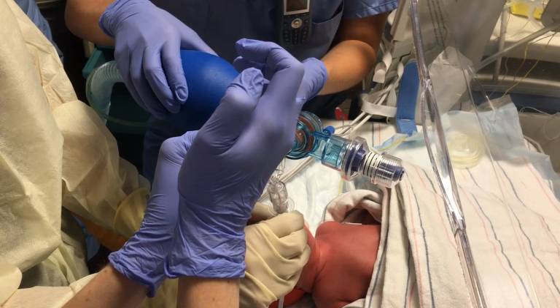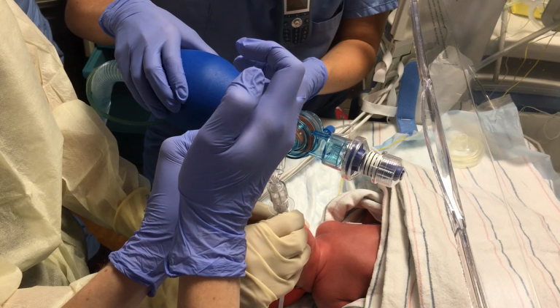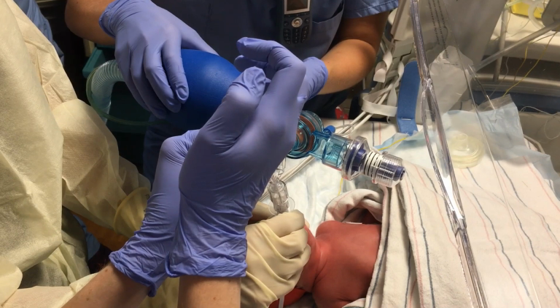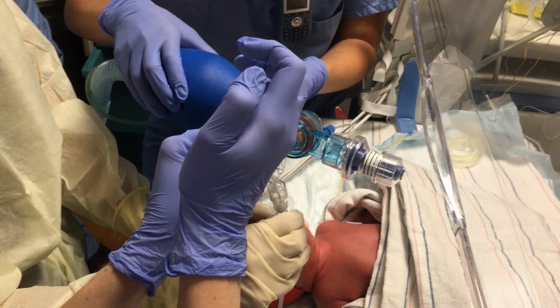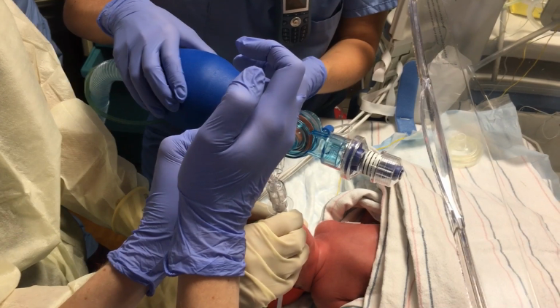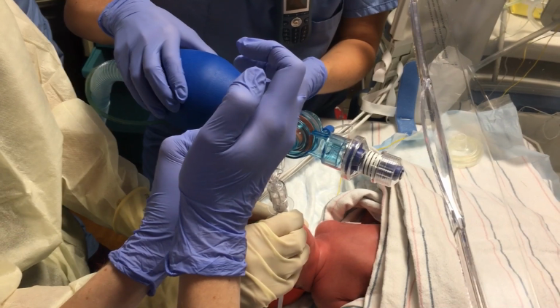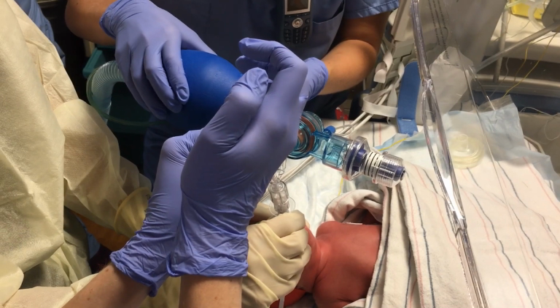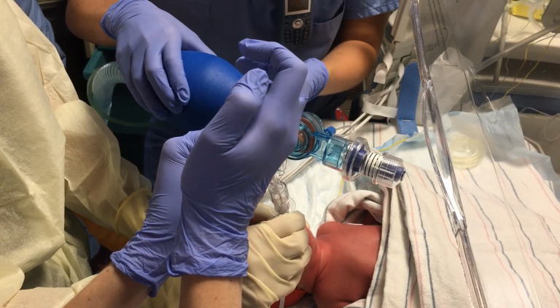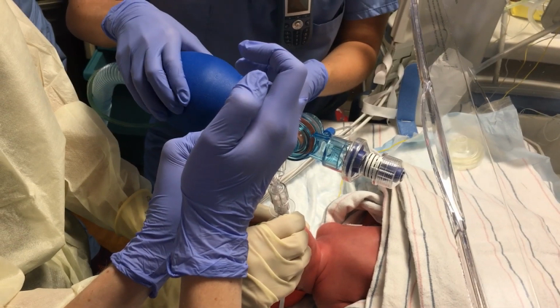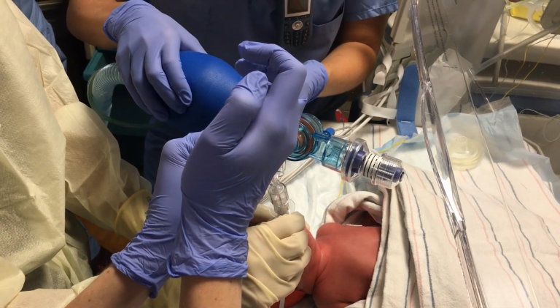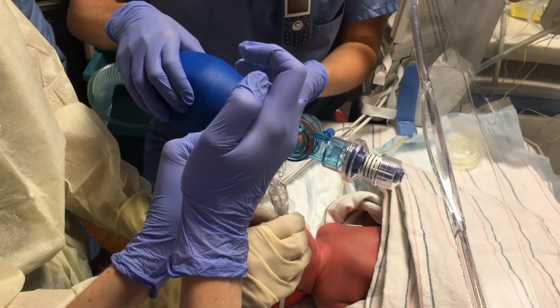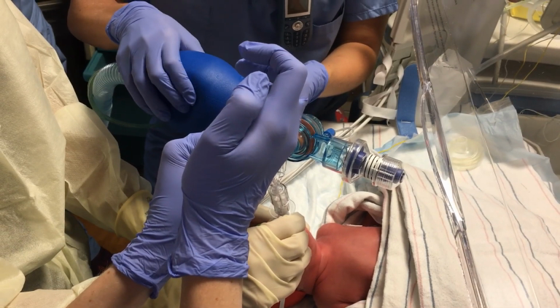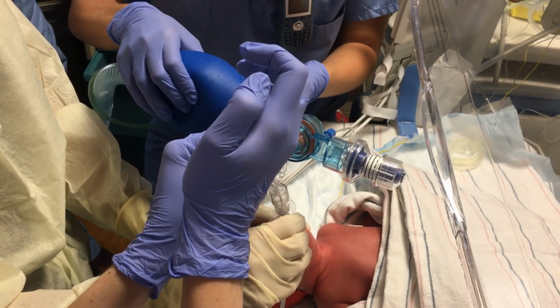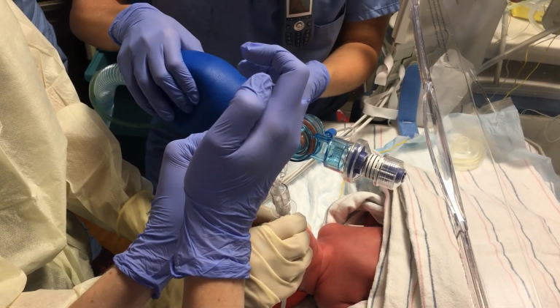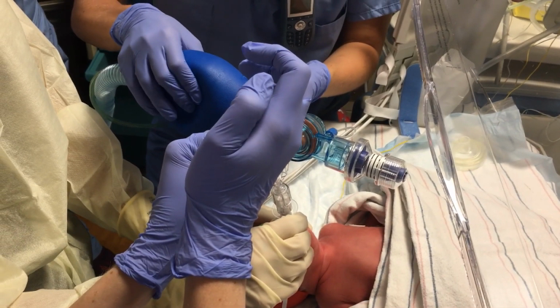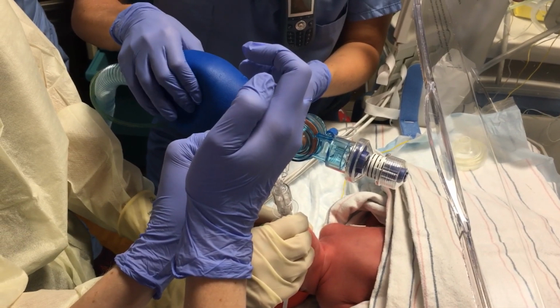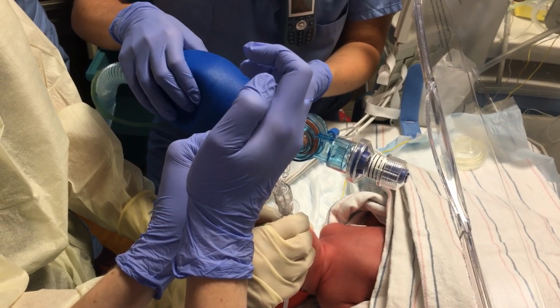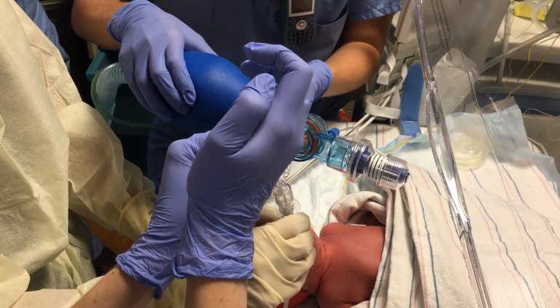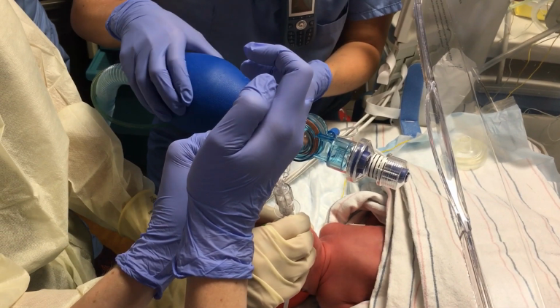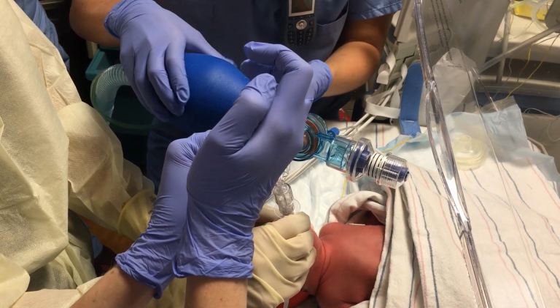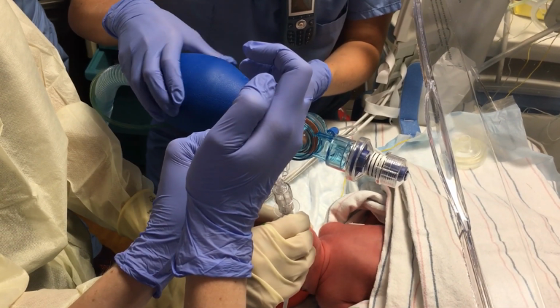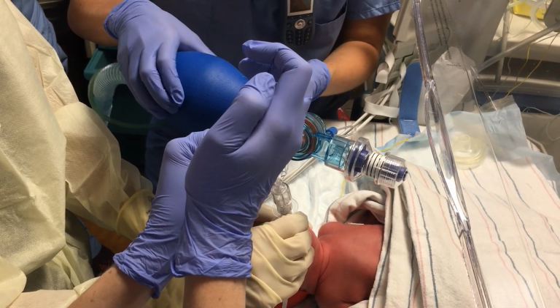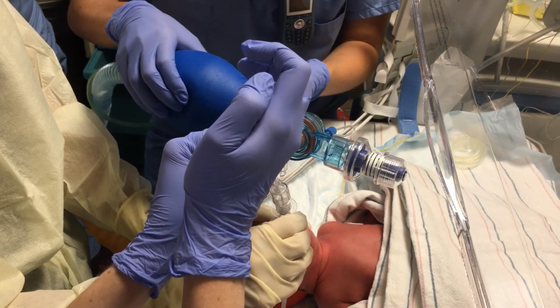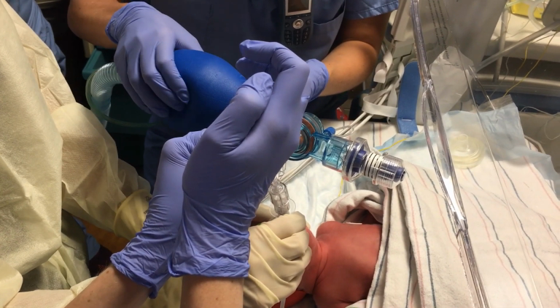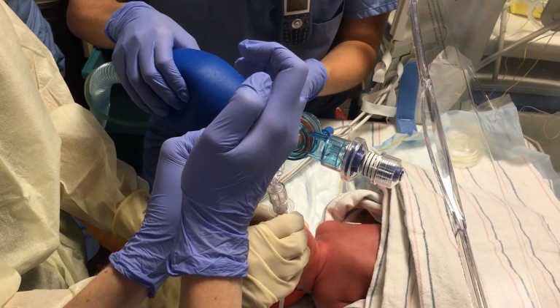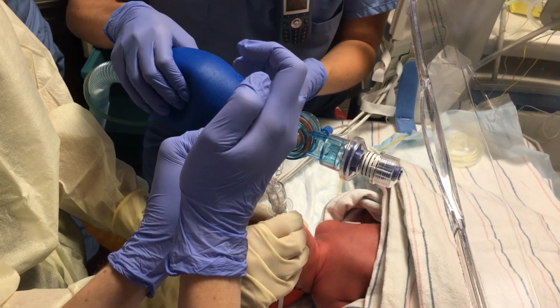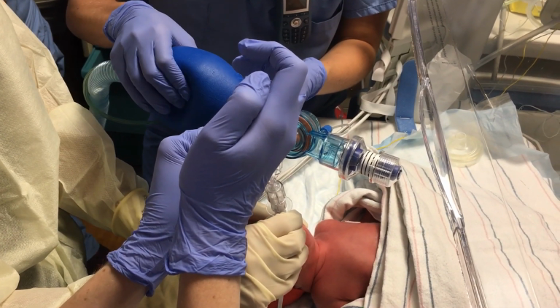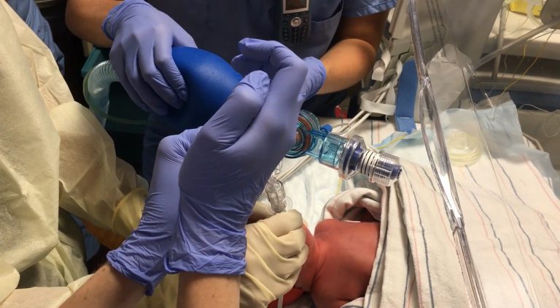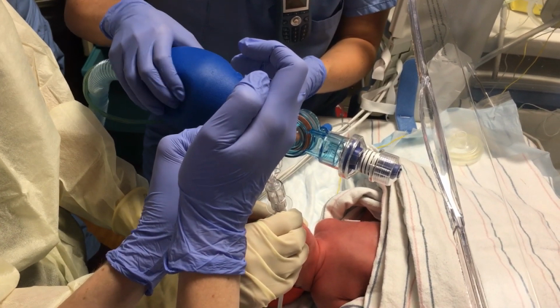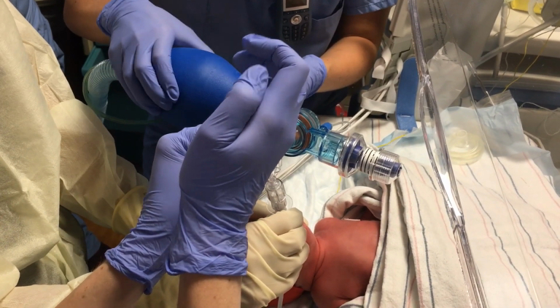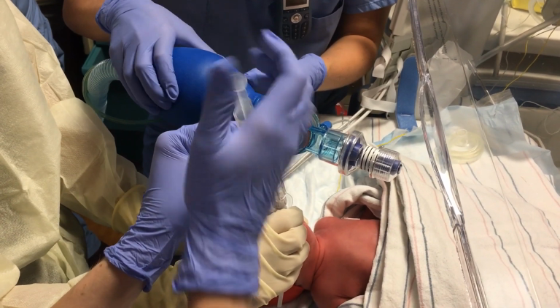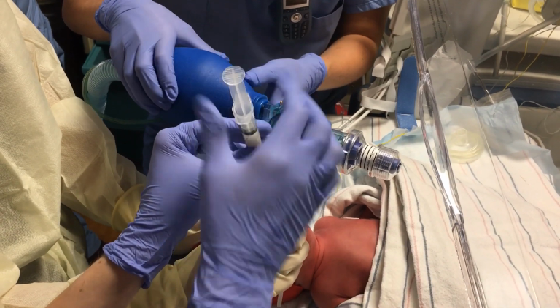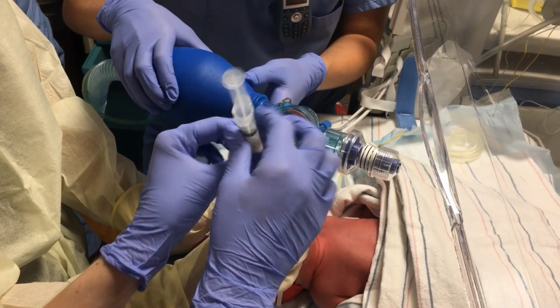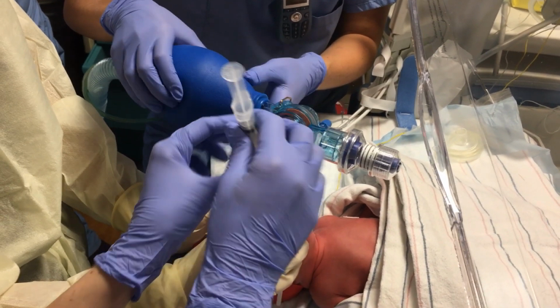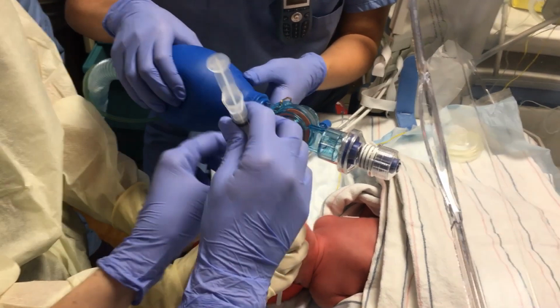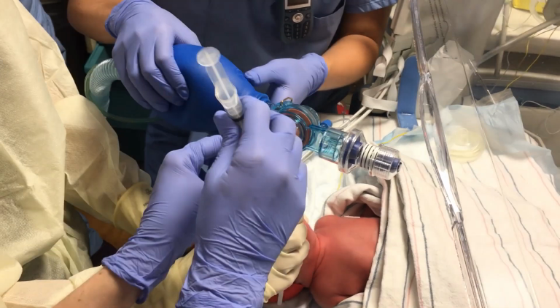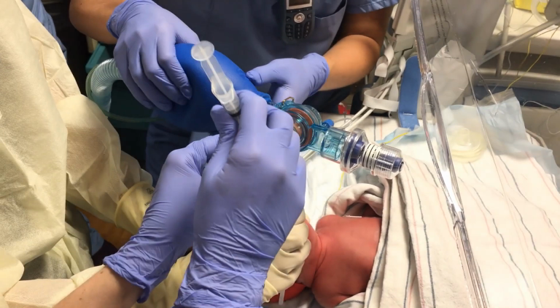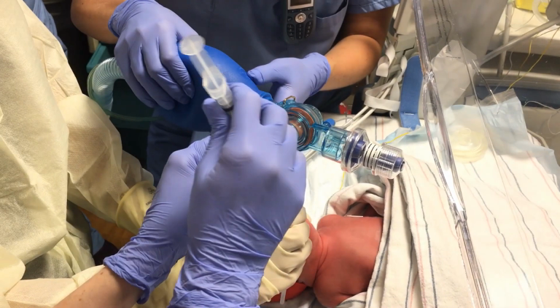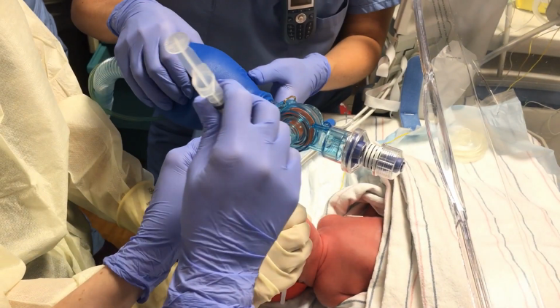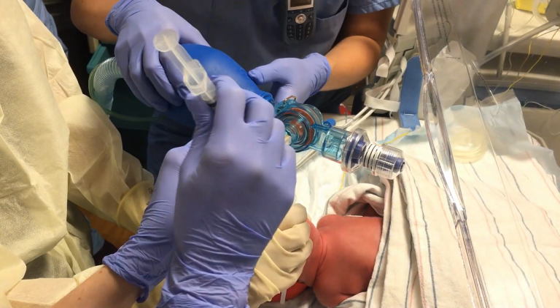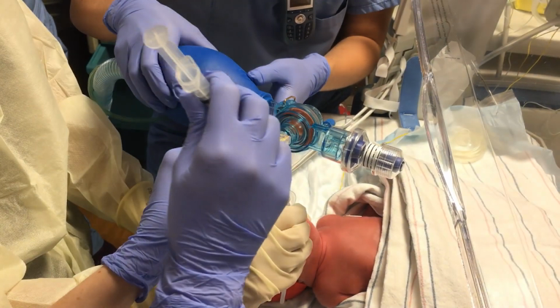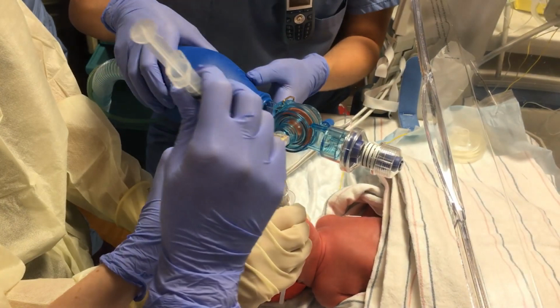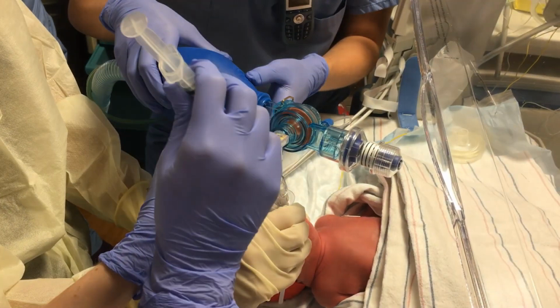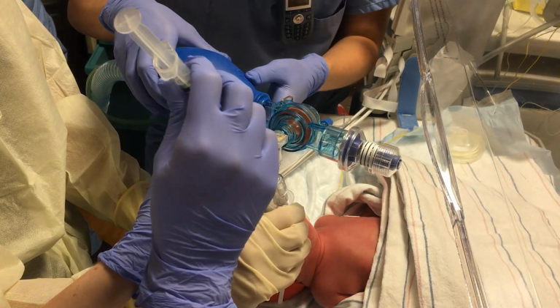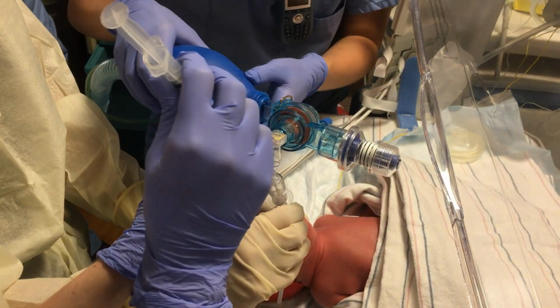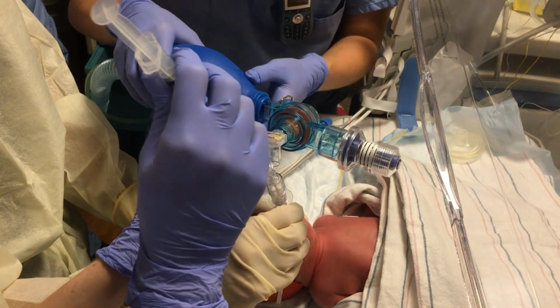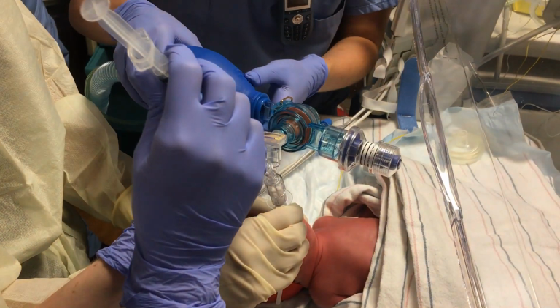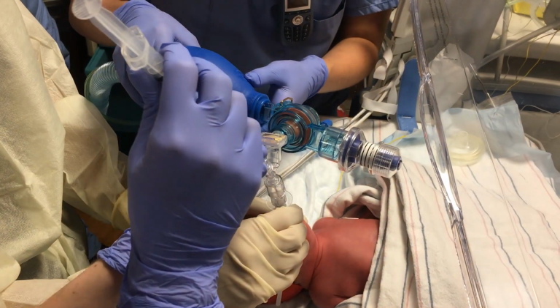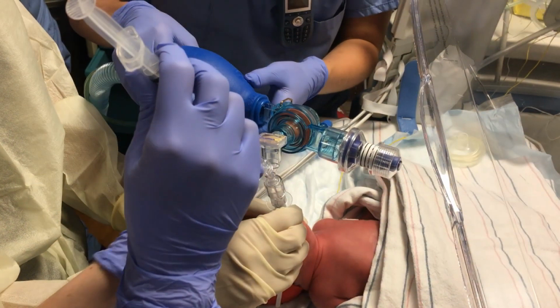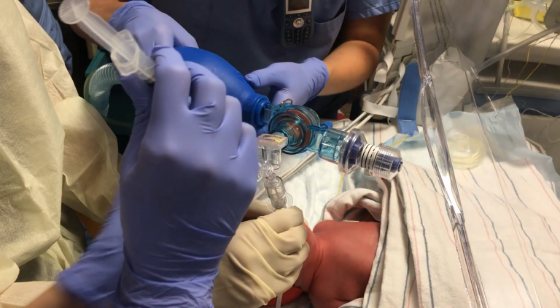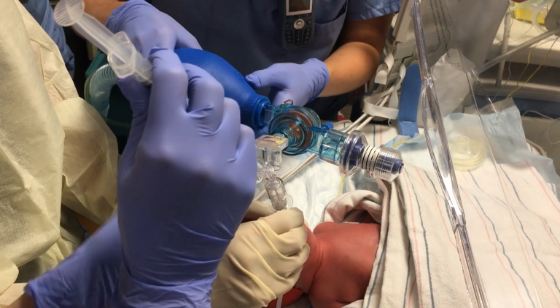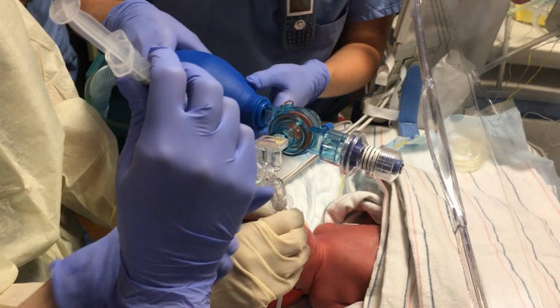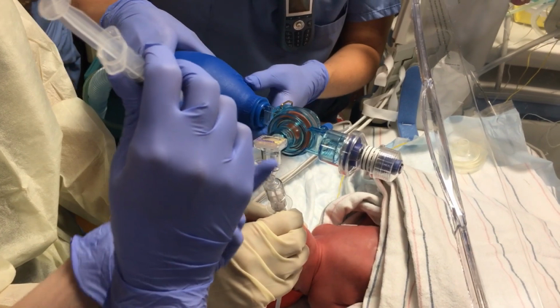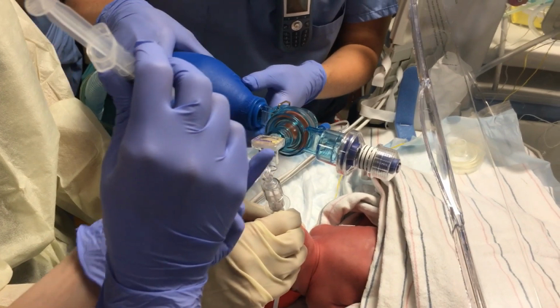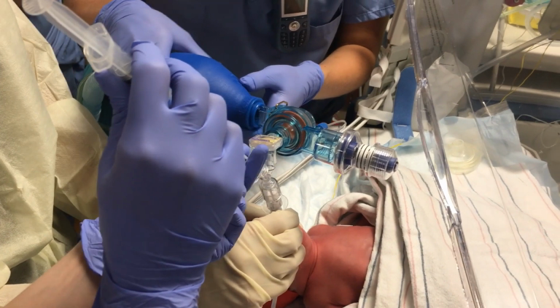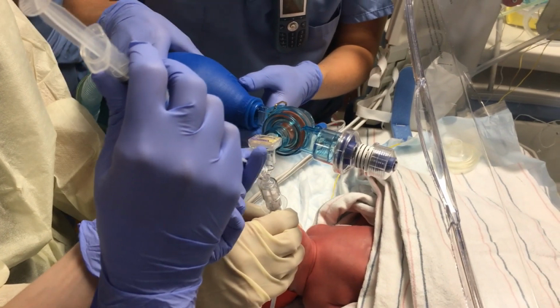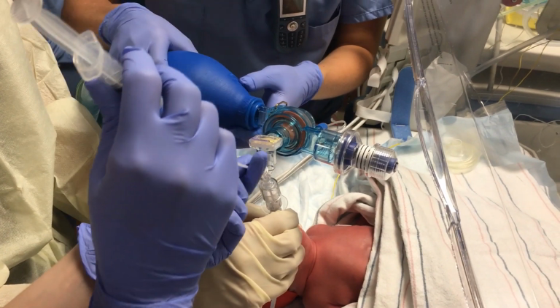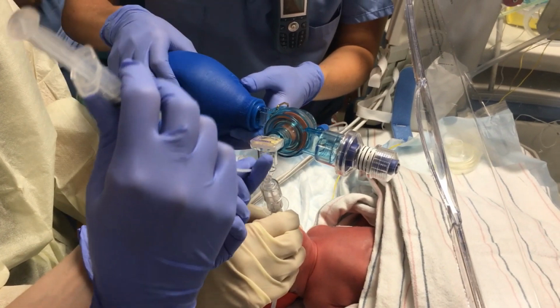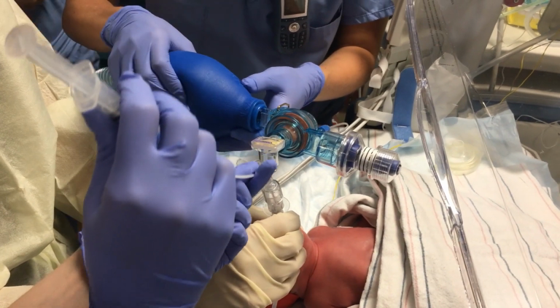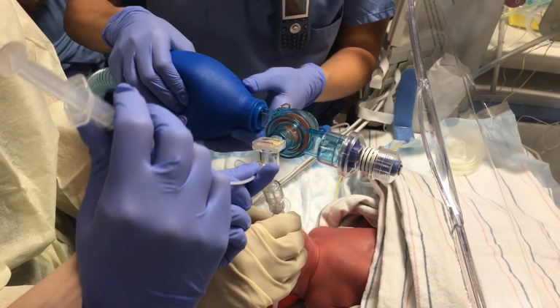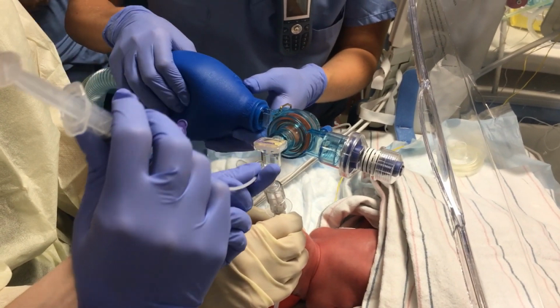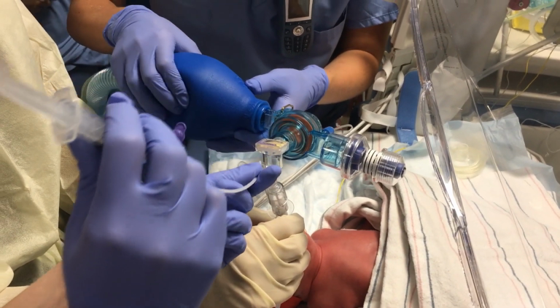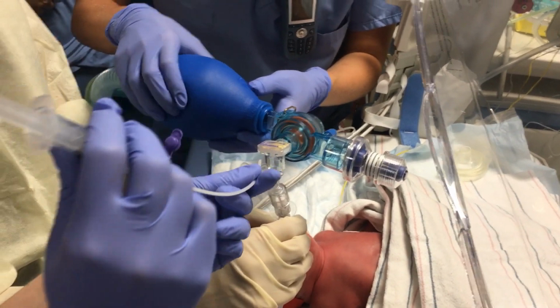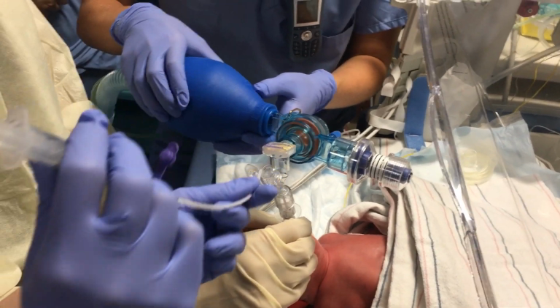You're getting bagged. Keep bagging all the way through. All right, that's 2 mls. She's still doing good. 130, sats at 100.